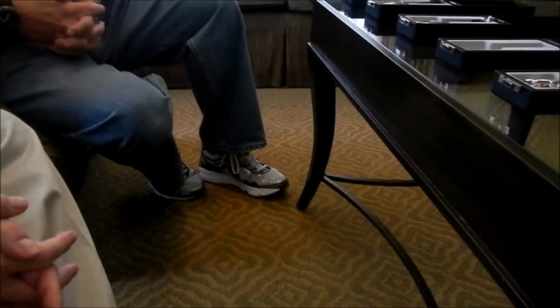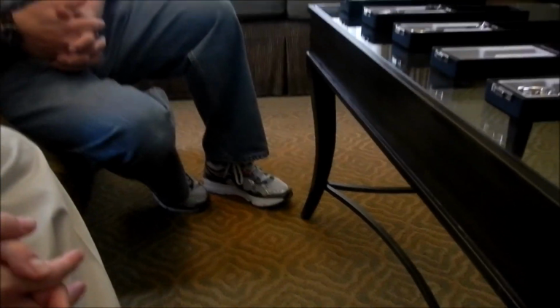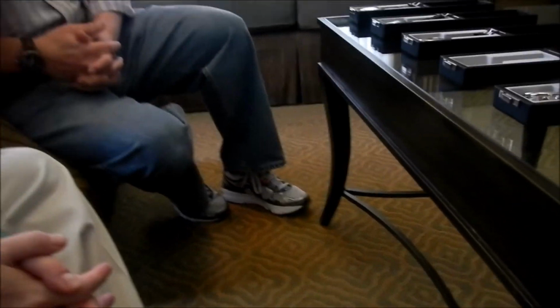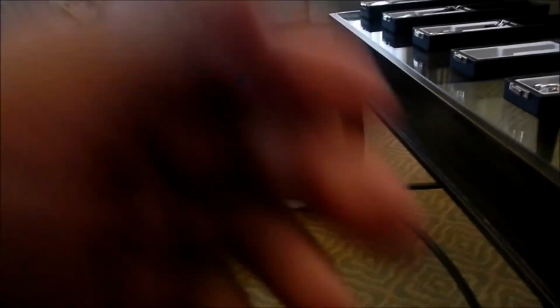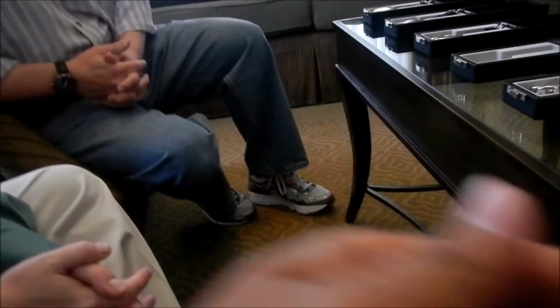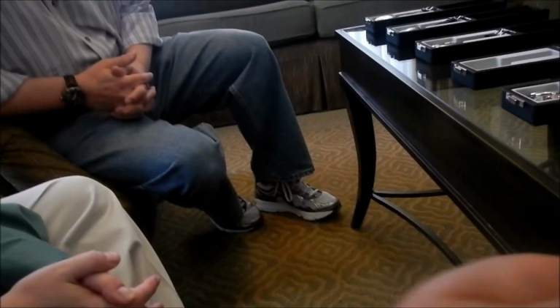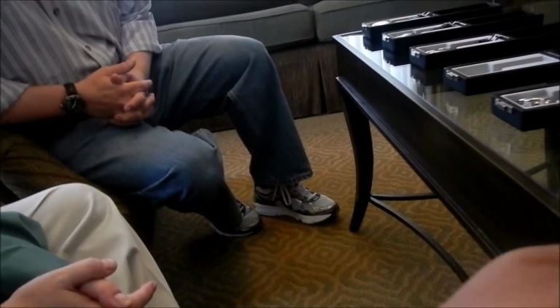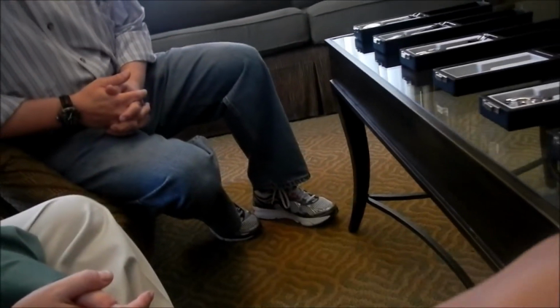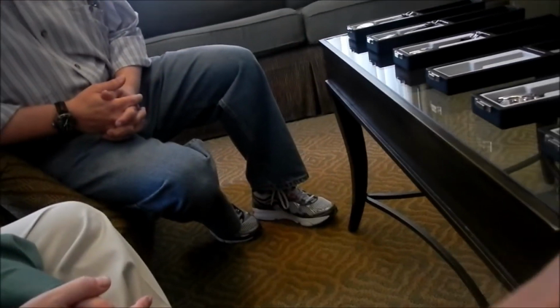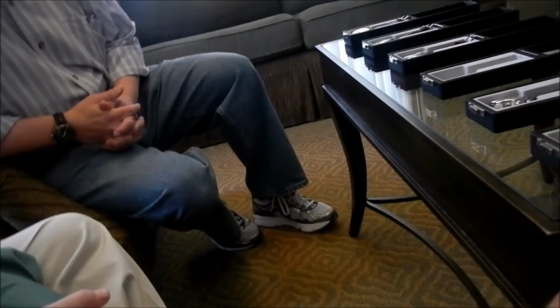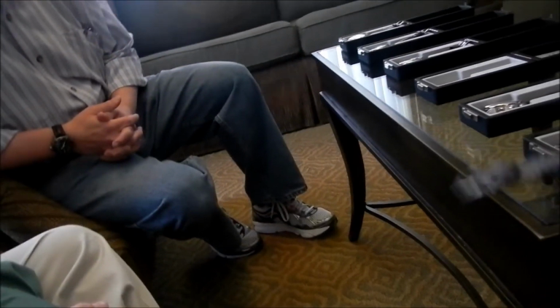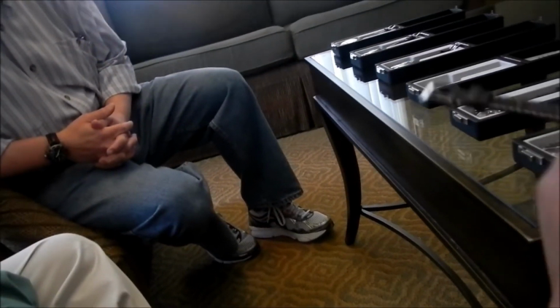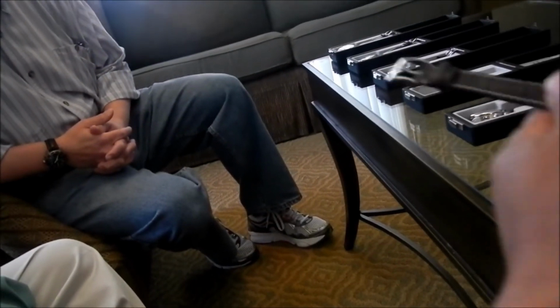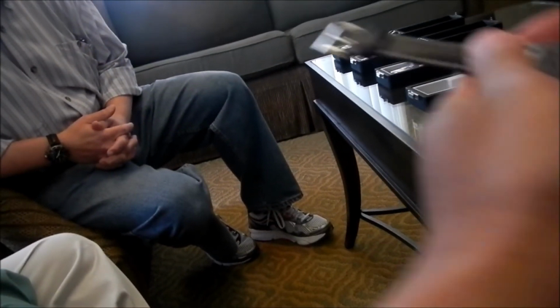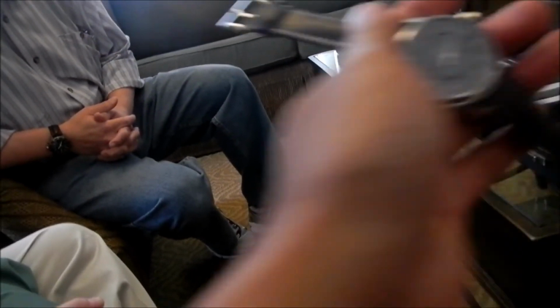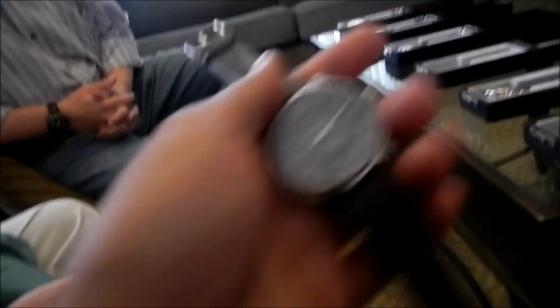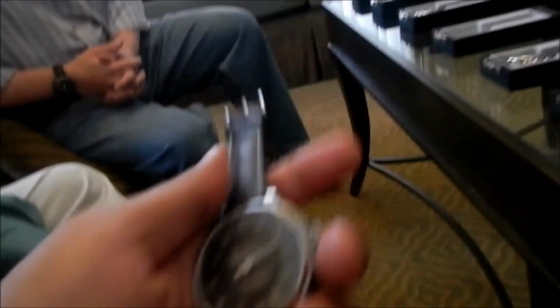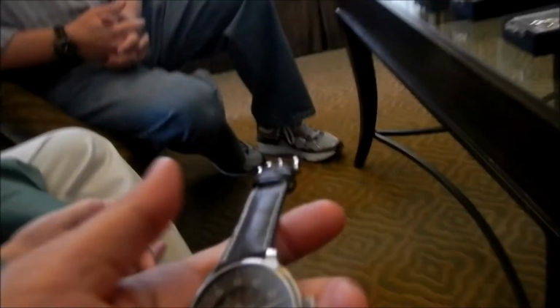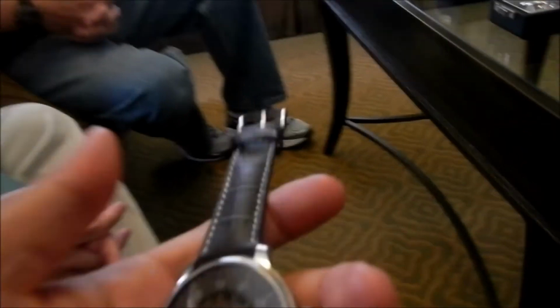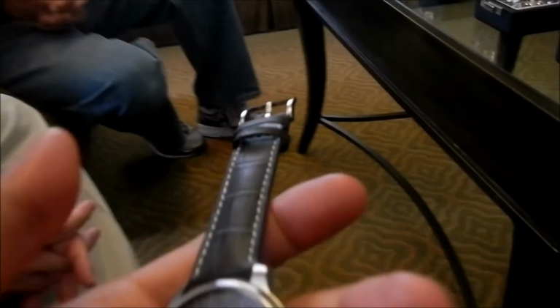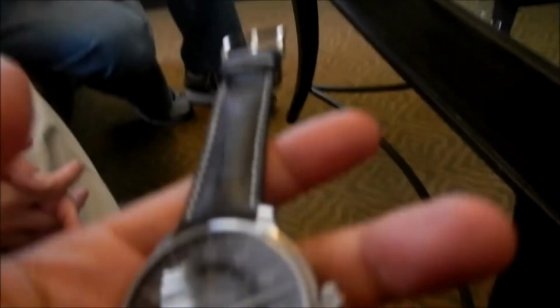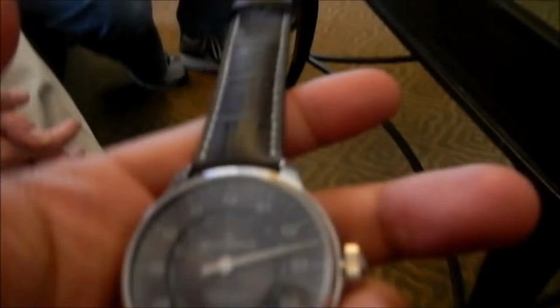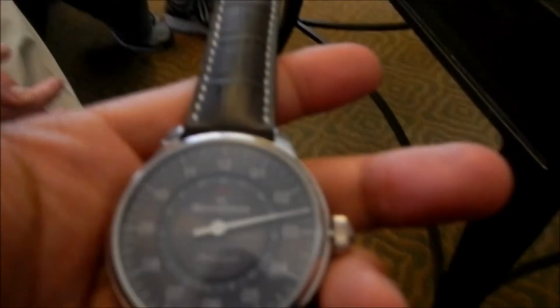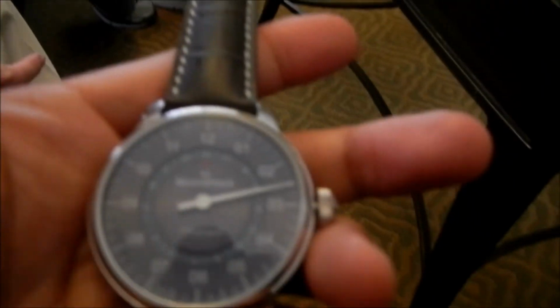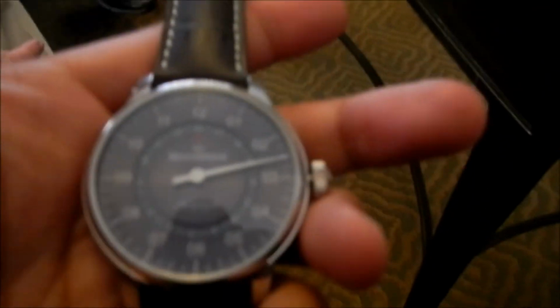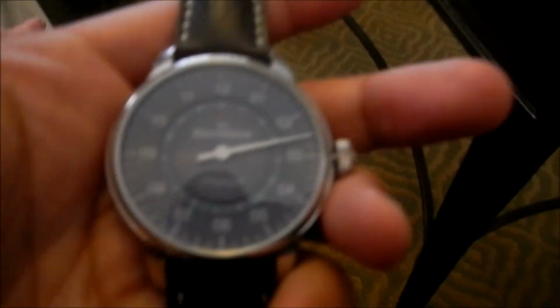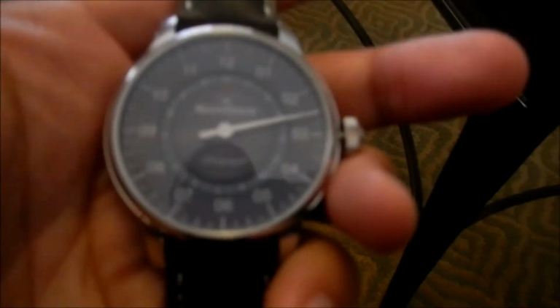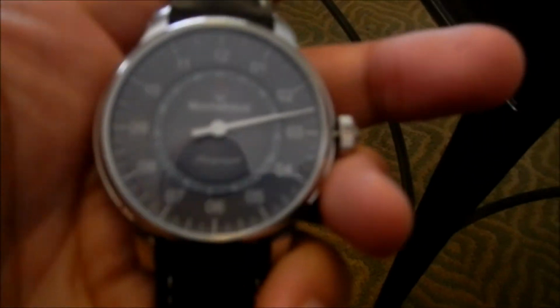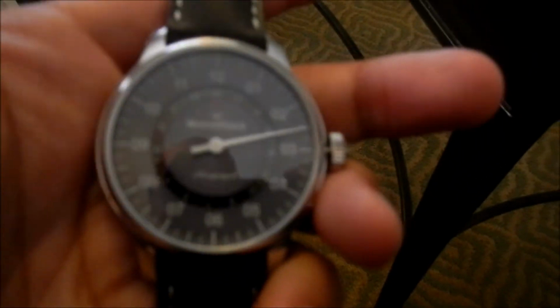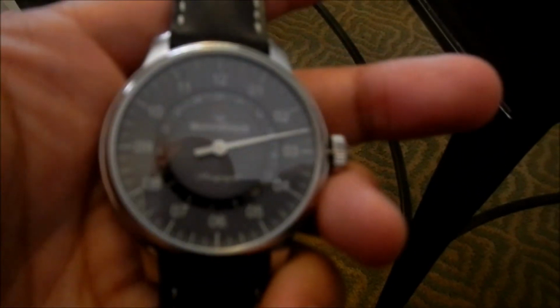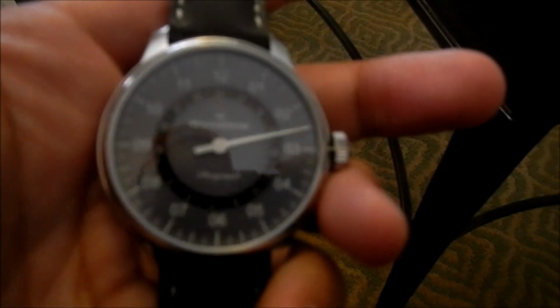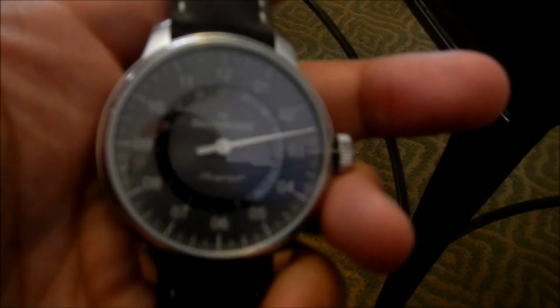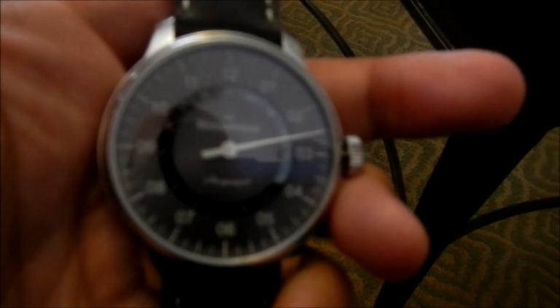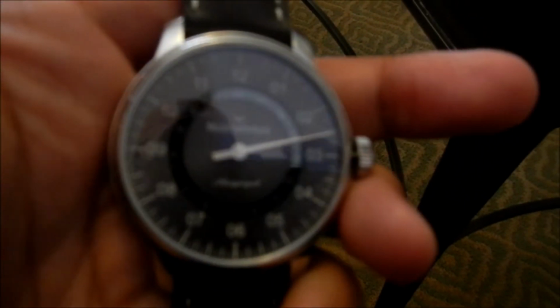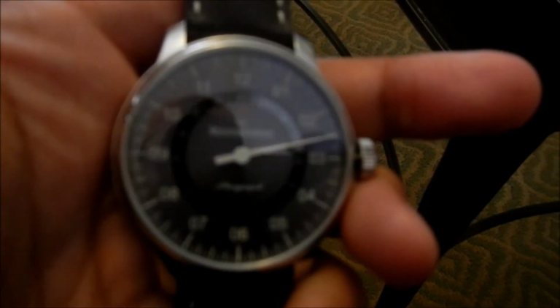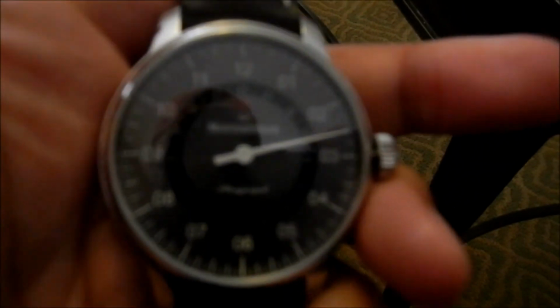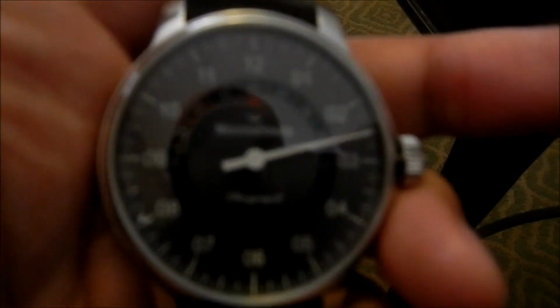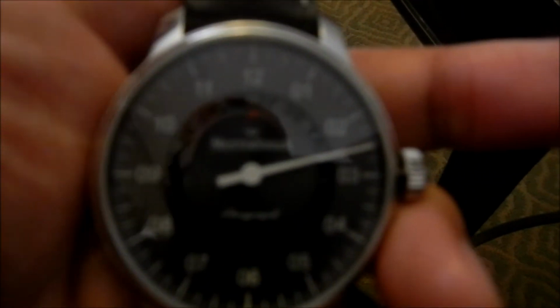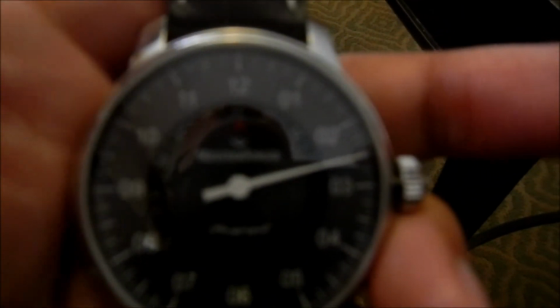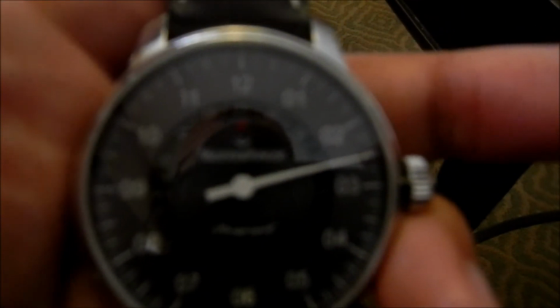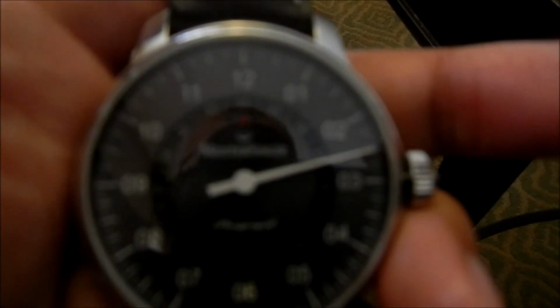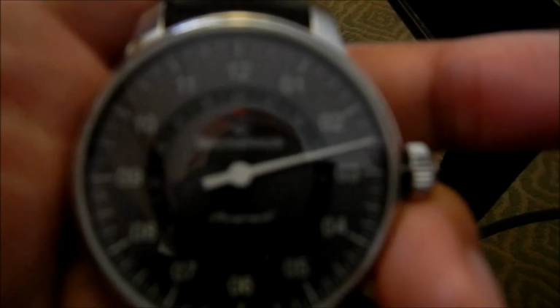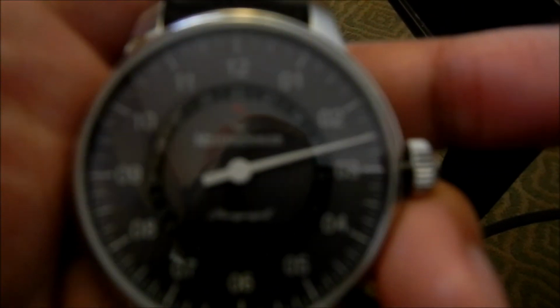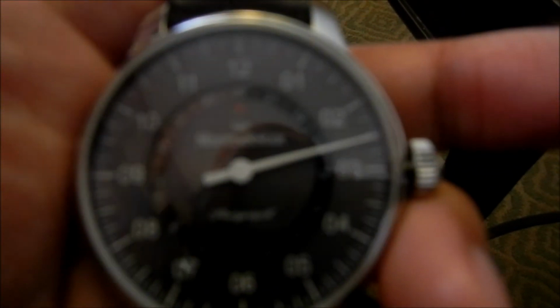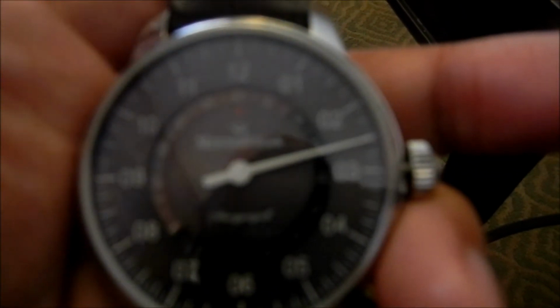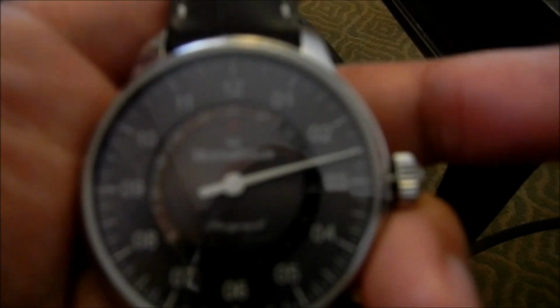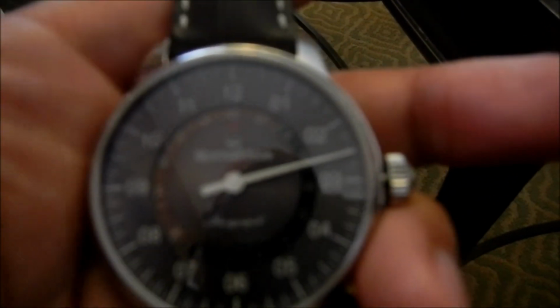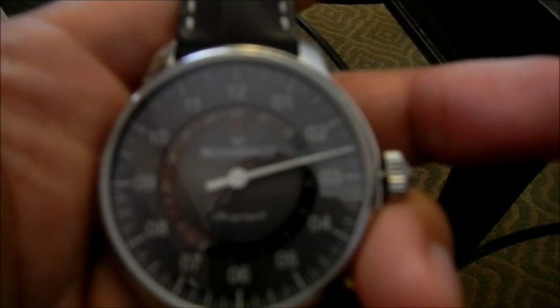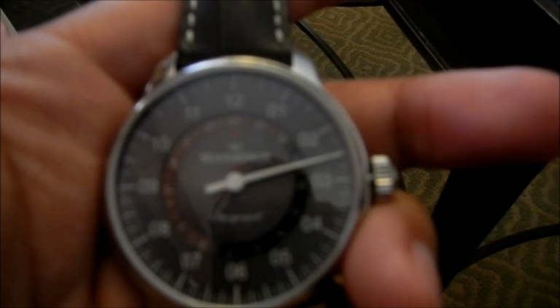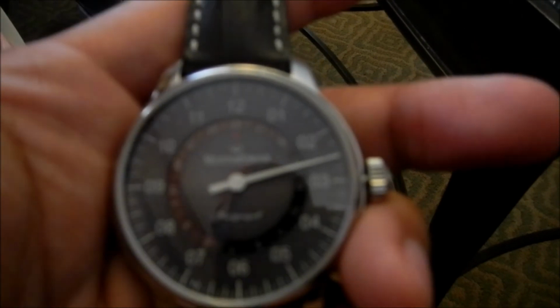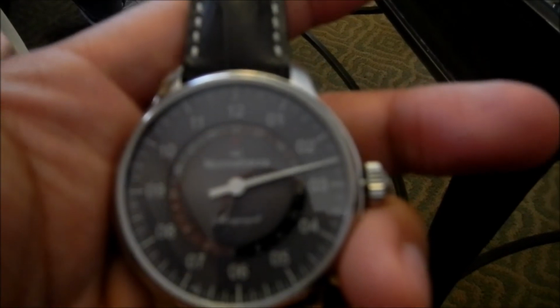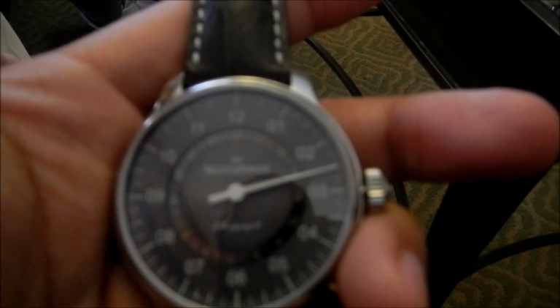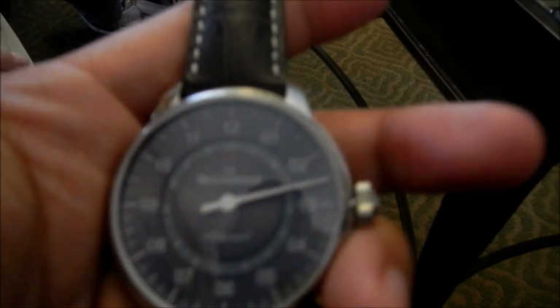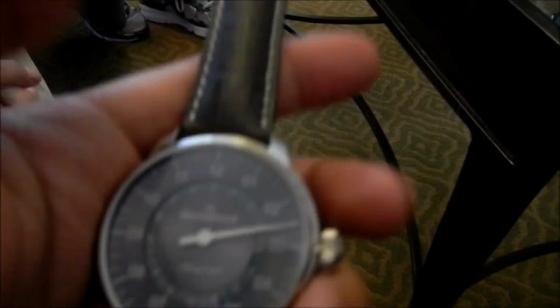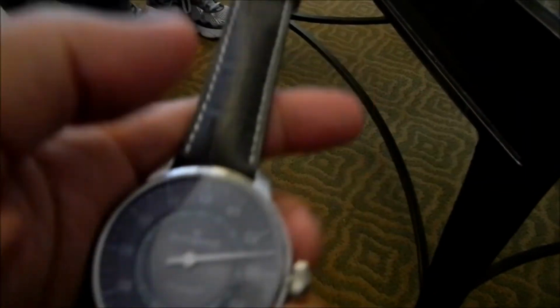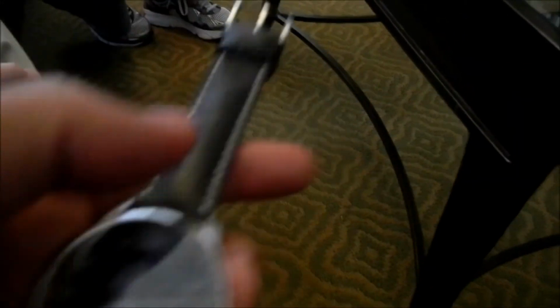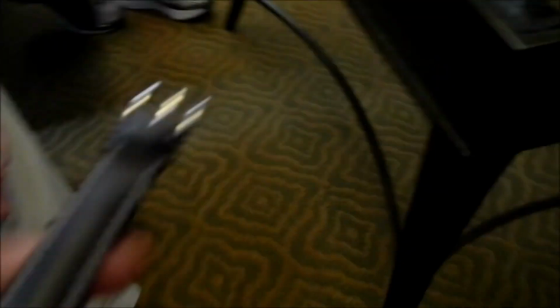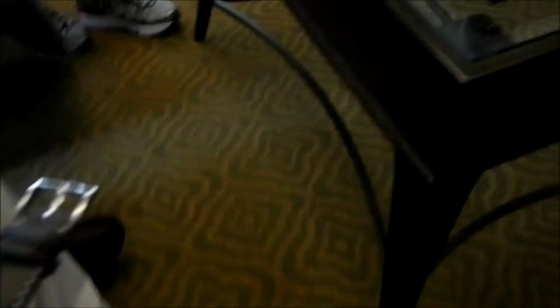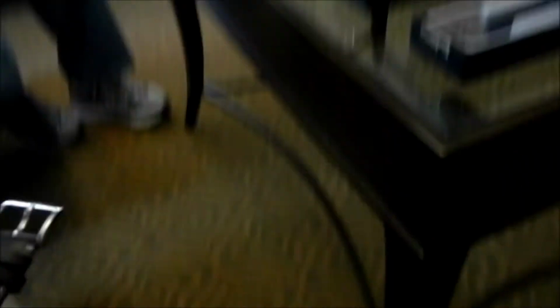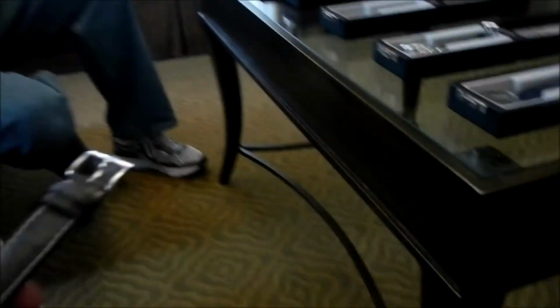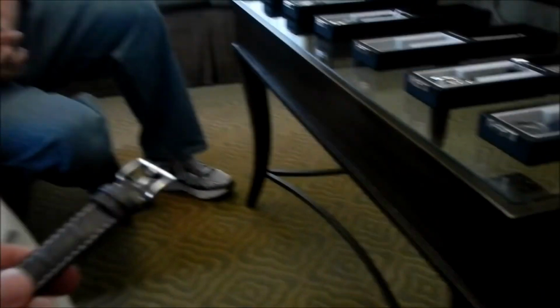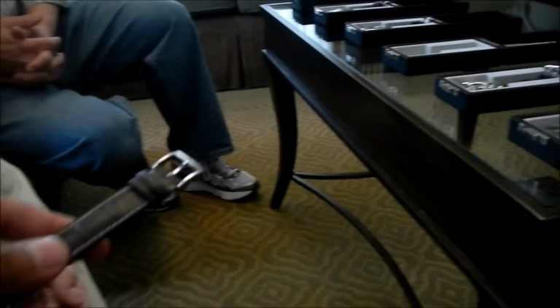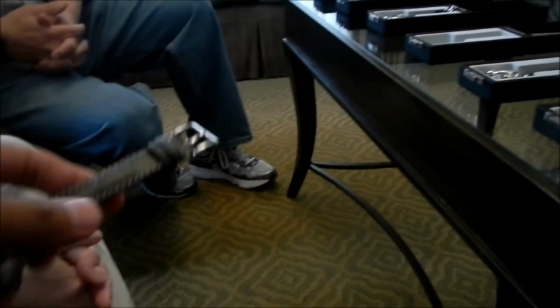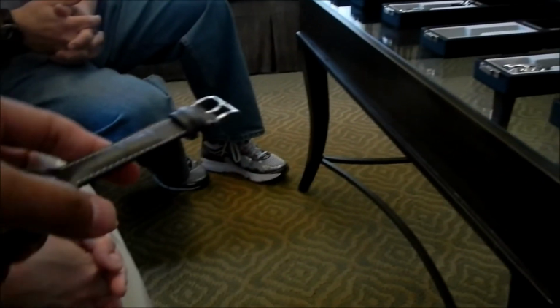You spent 3 grand for a broken watch? Yeah. Except not 3 grand — that one's 17. This one's 17, and the other ones are 3.